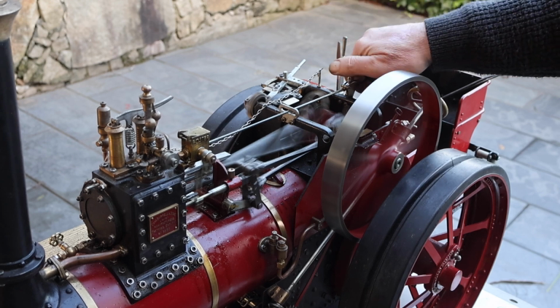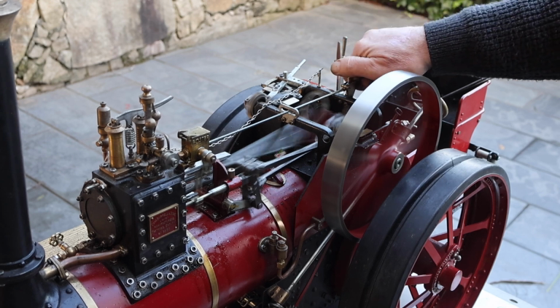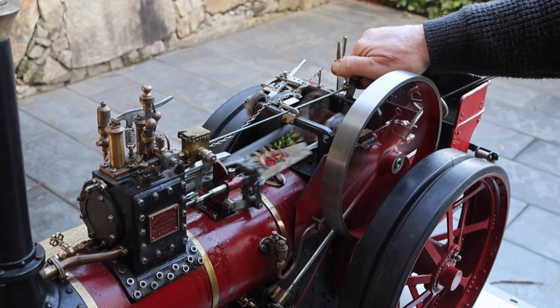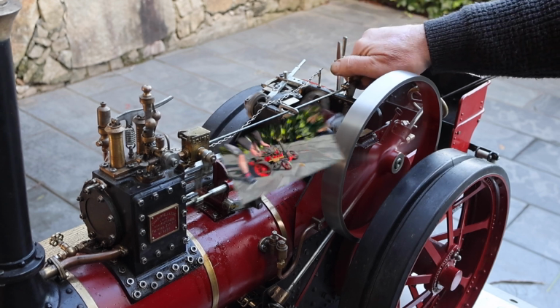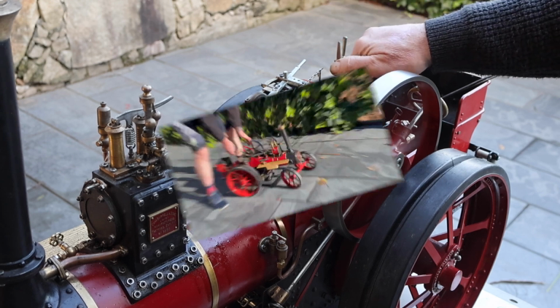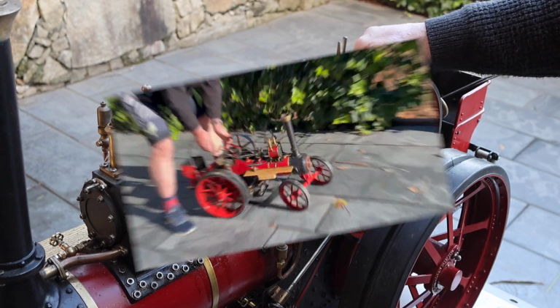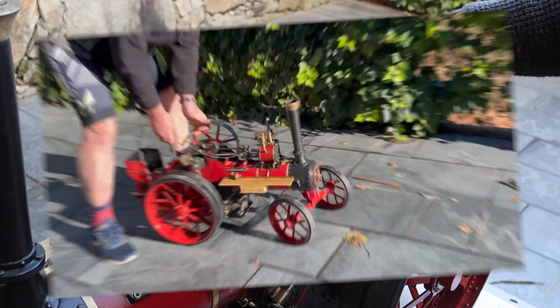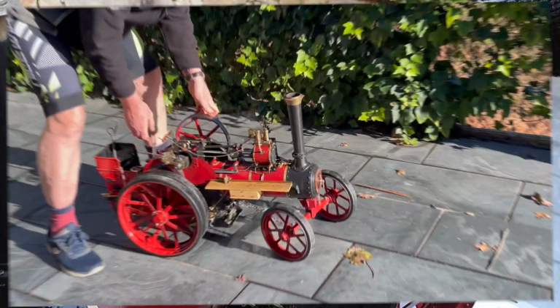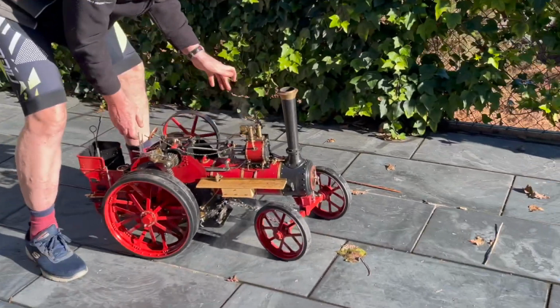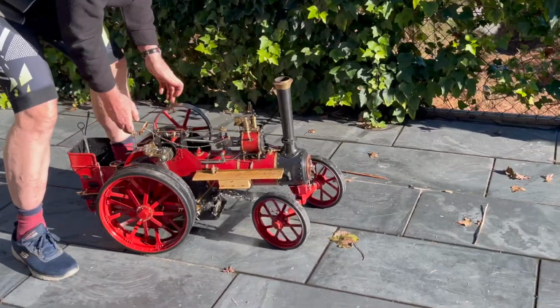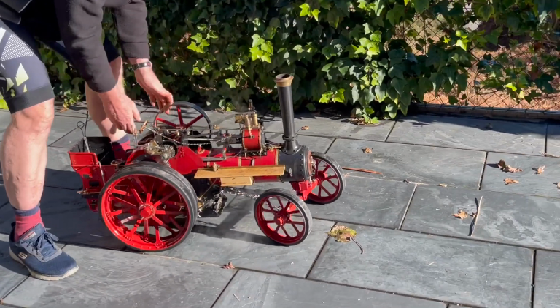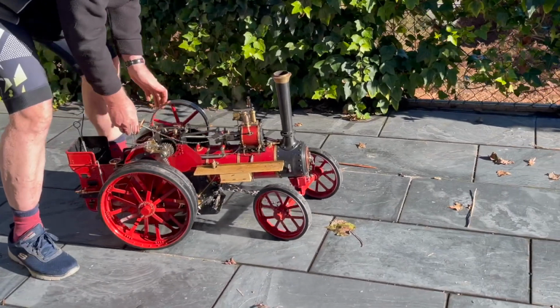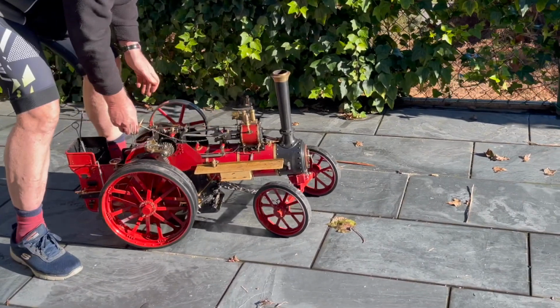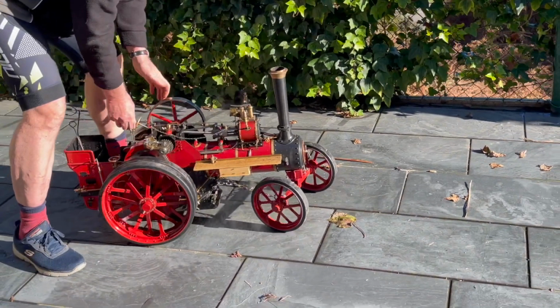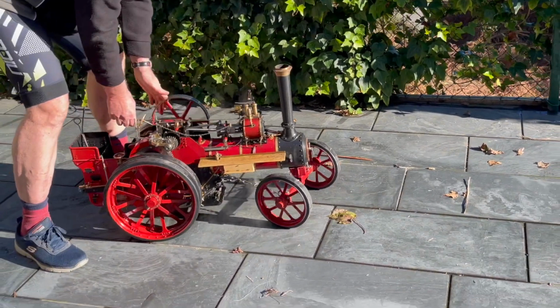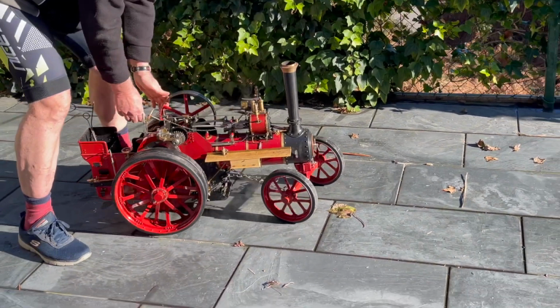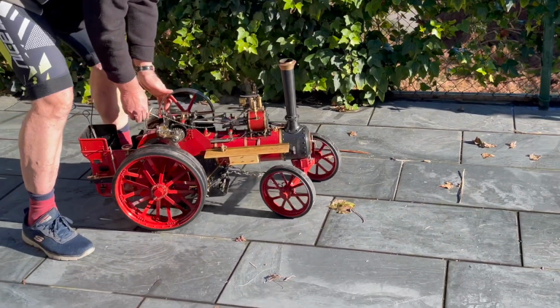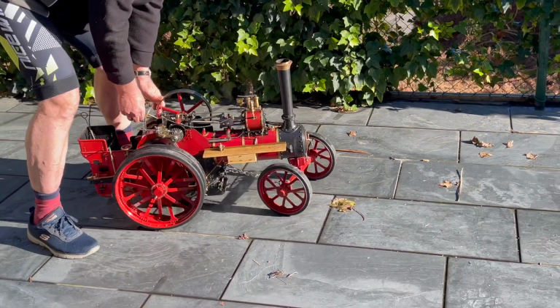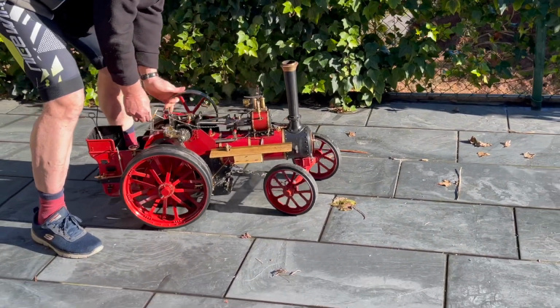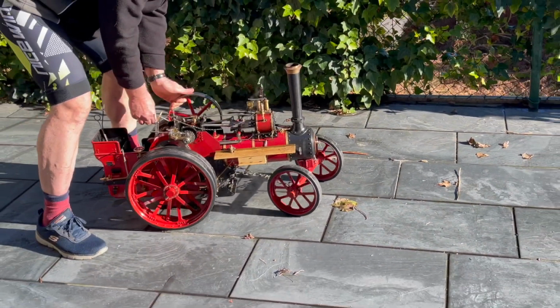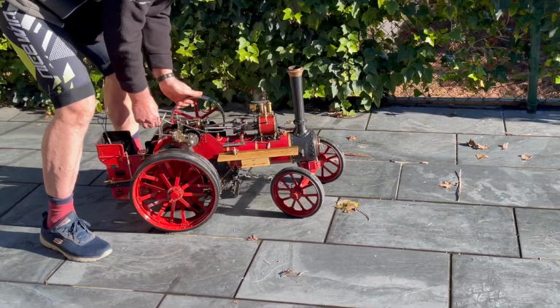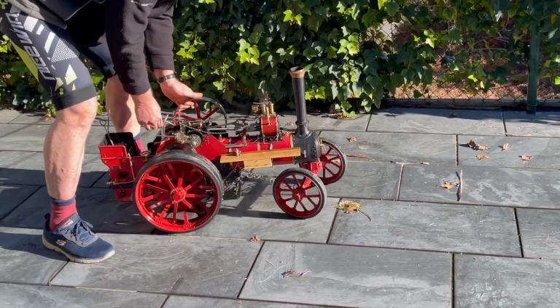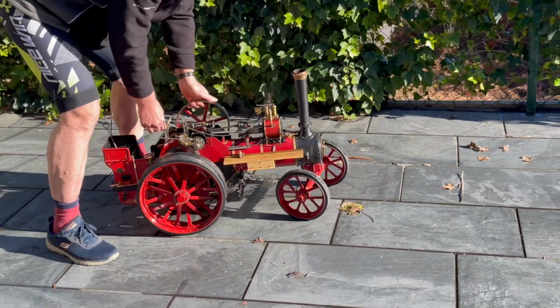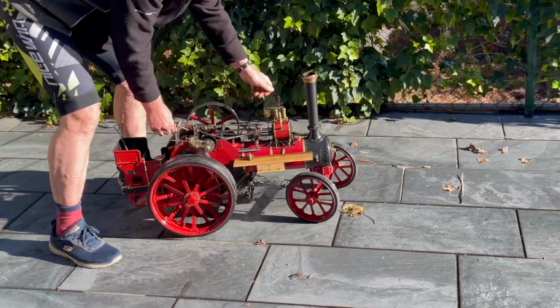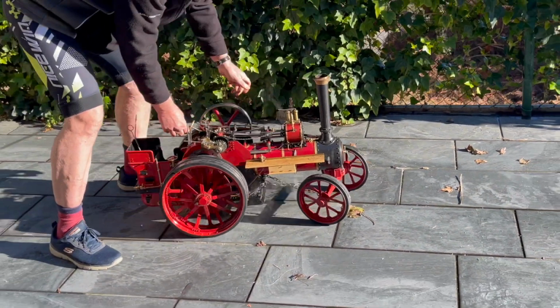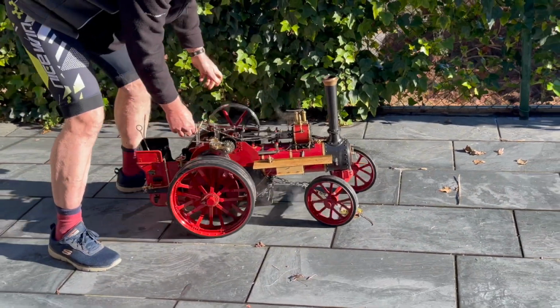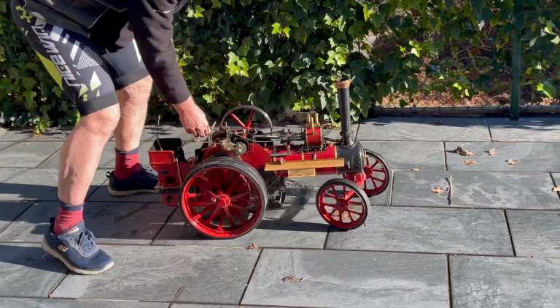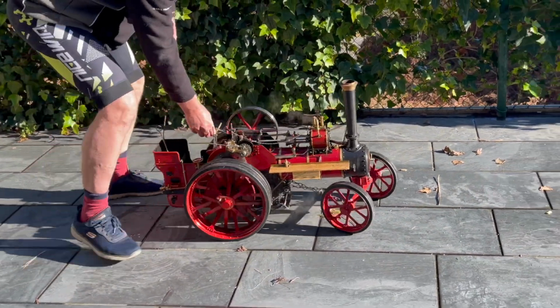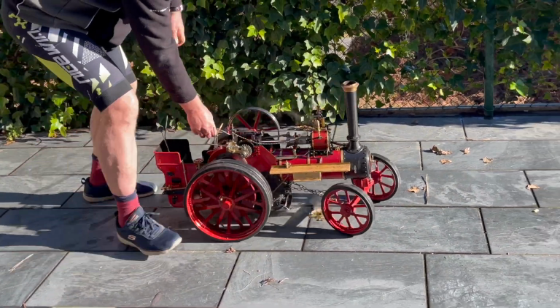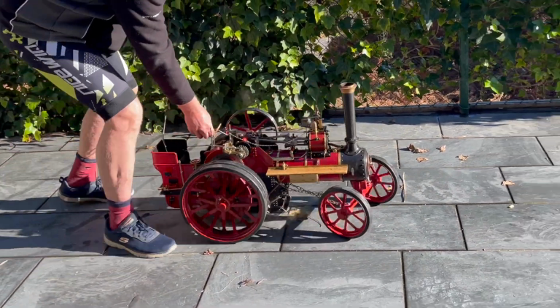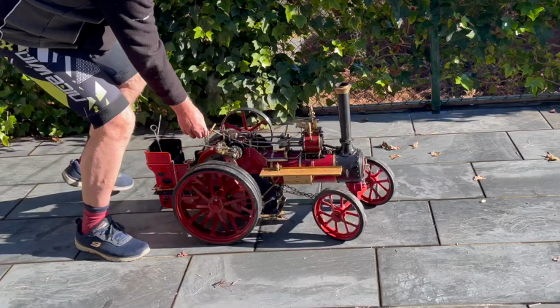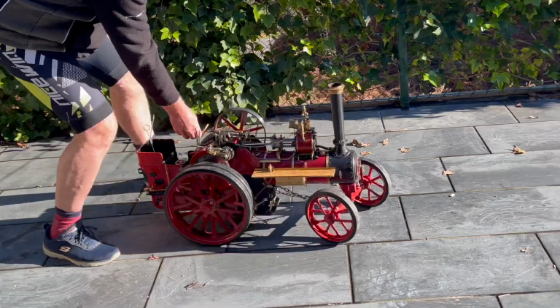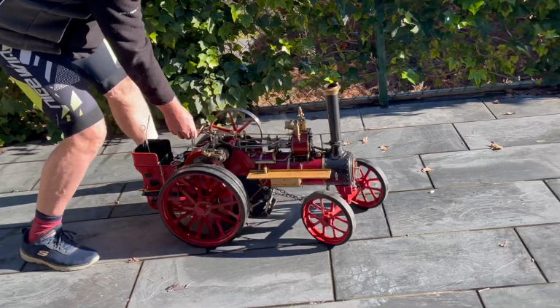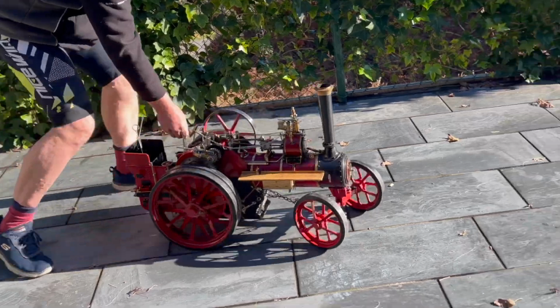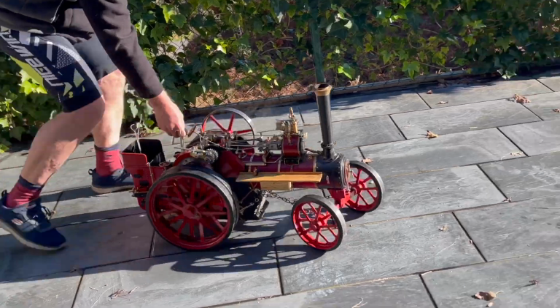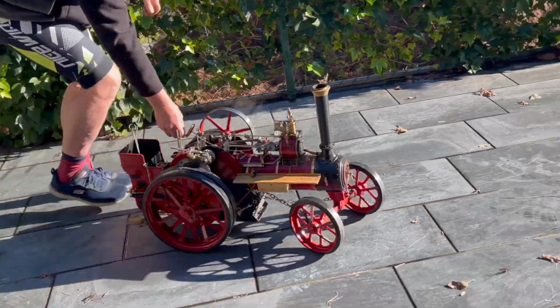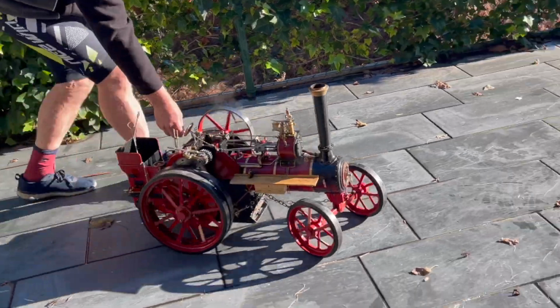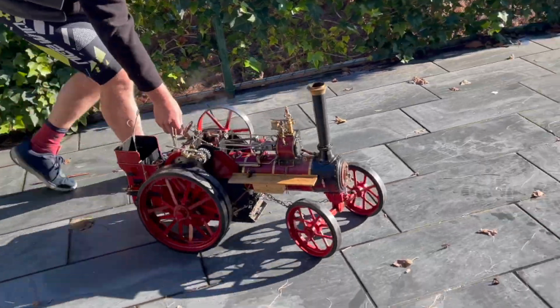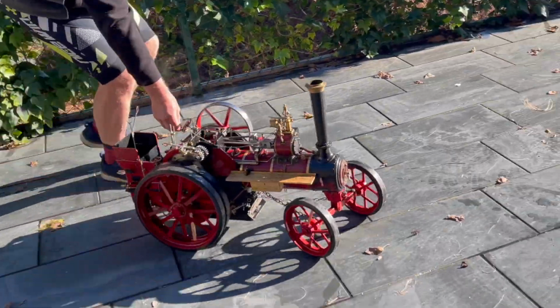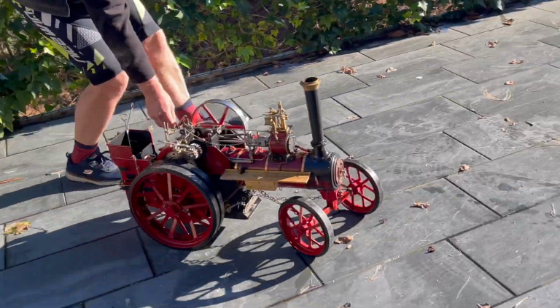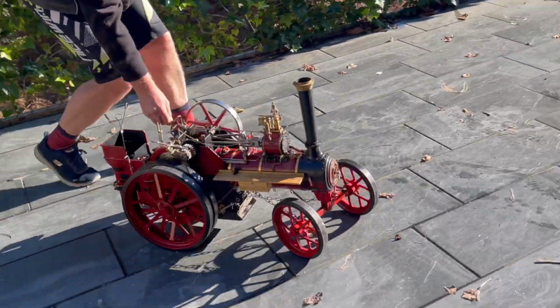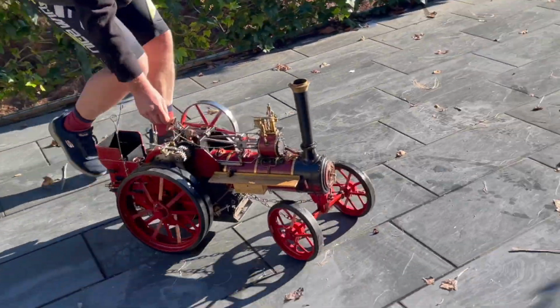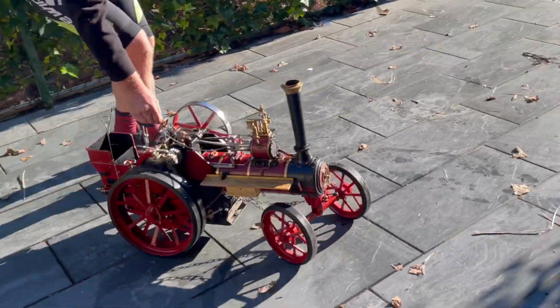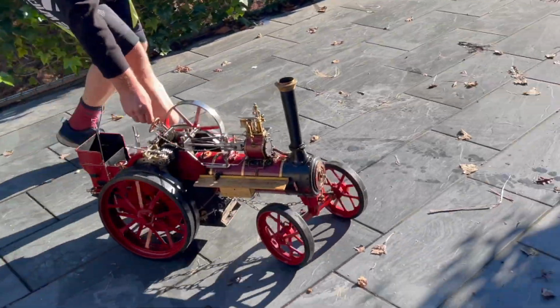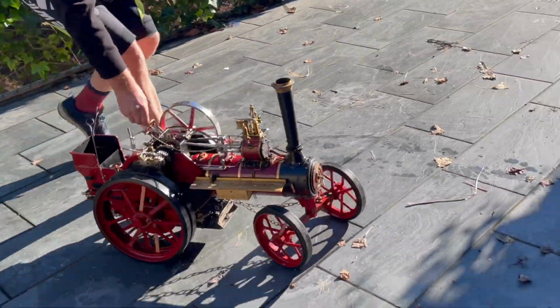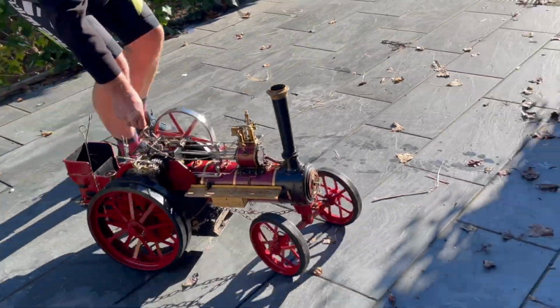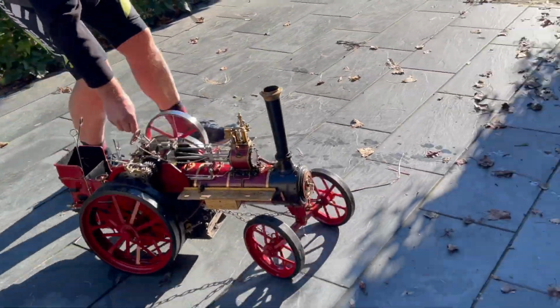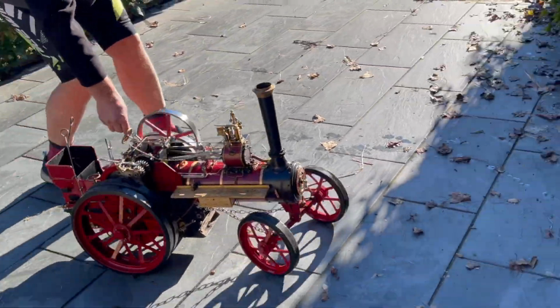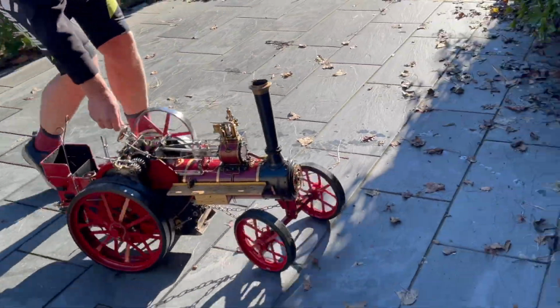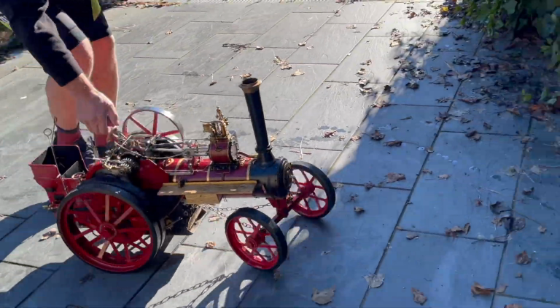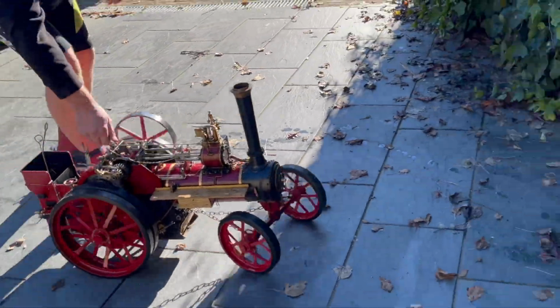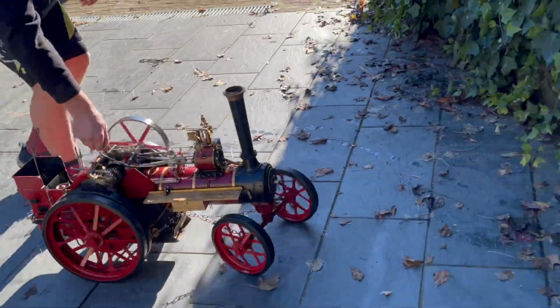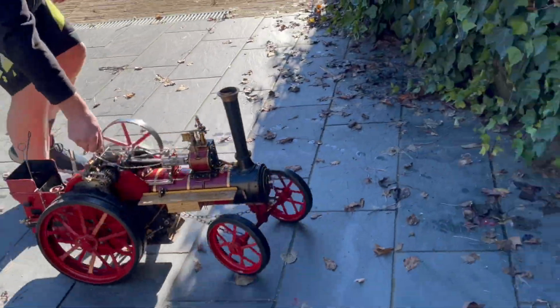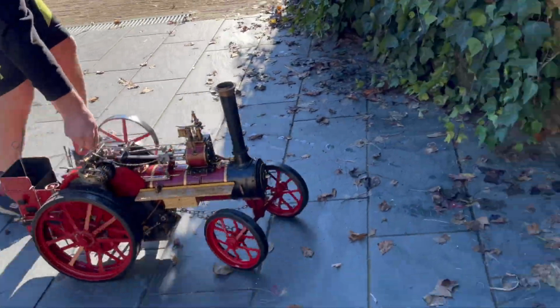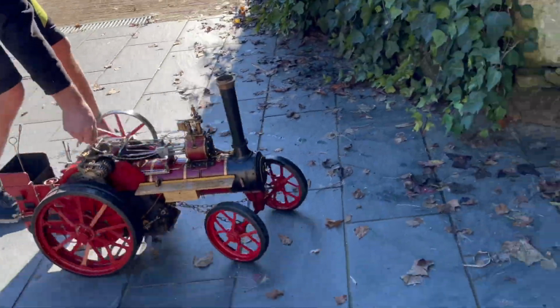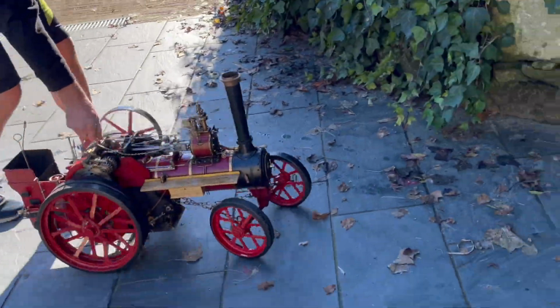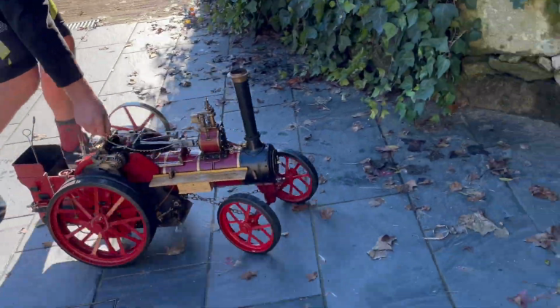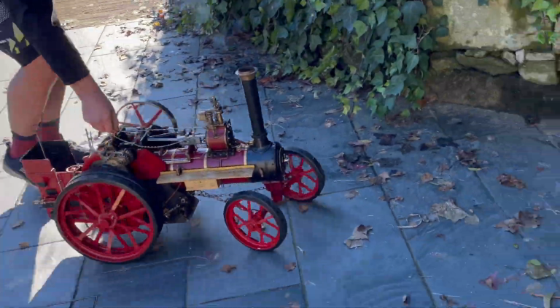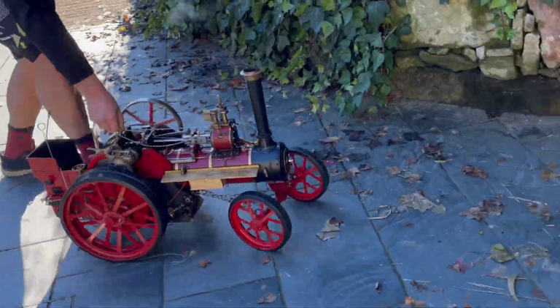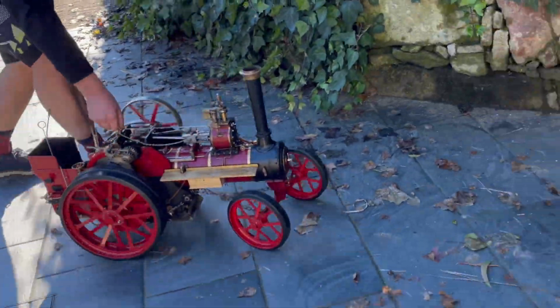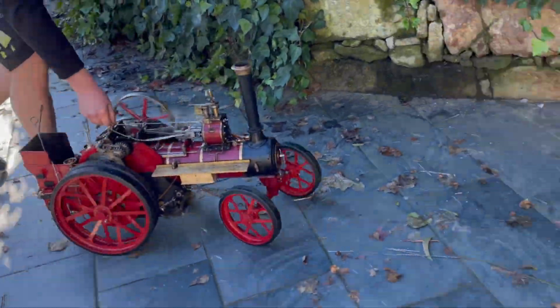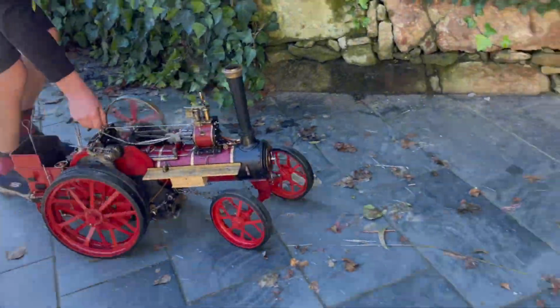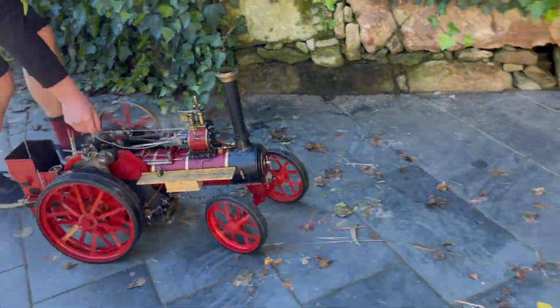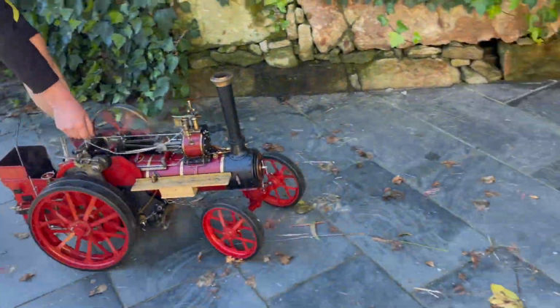I hope you enjoyed watching this video. Just to show you a few short runs on the floor with the machine.